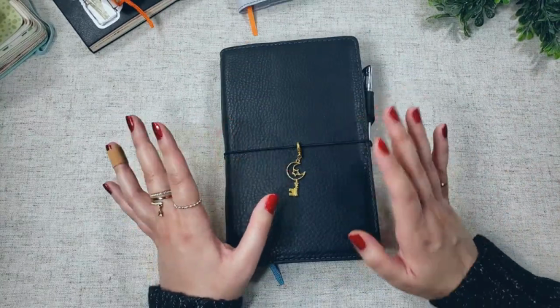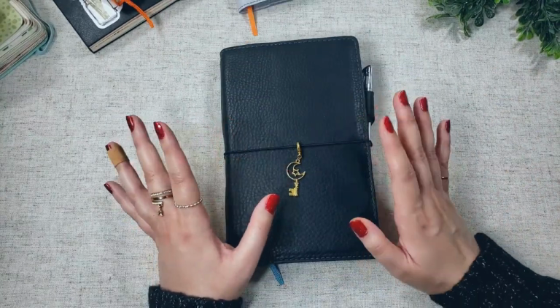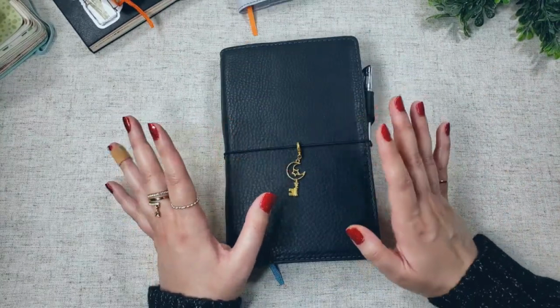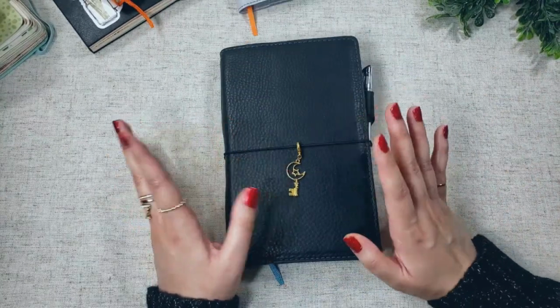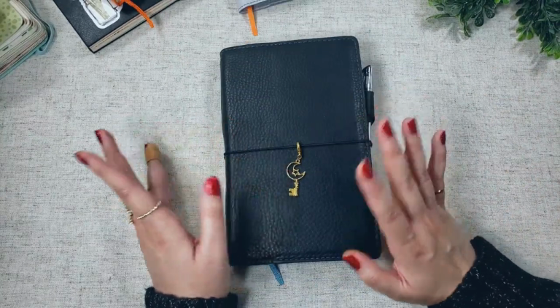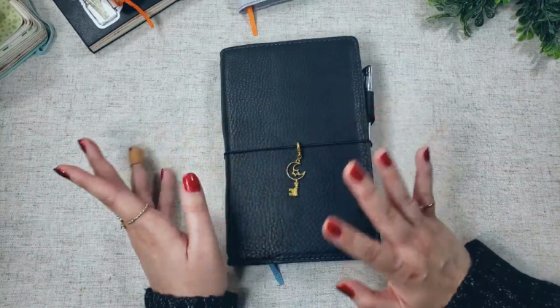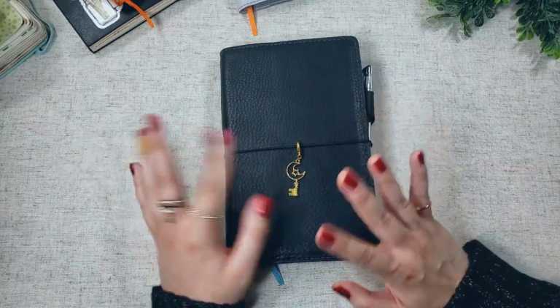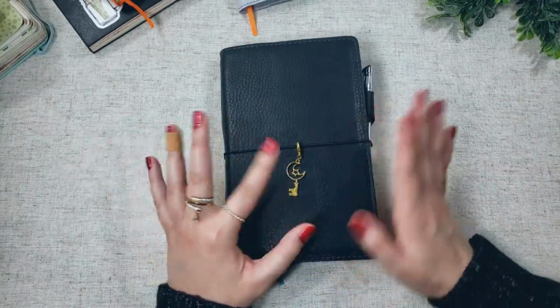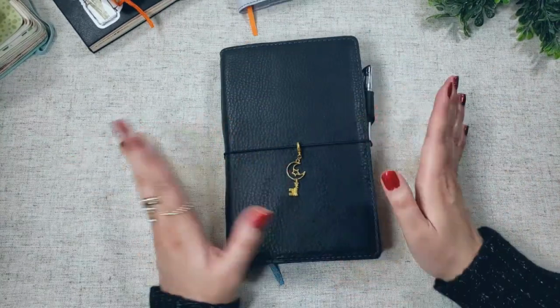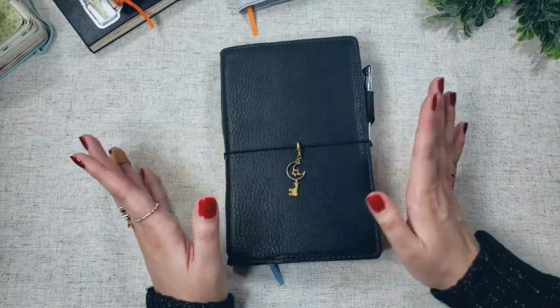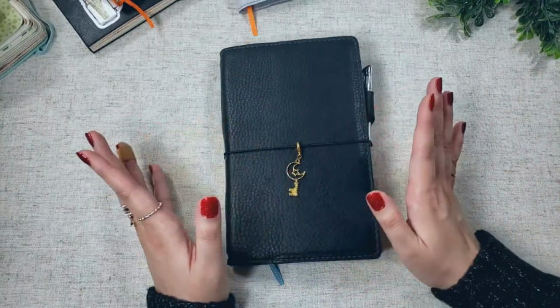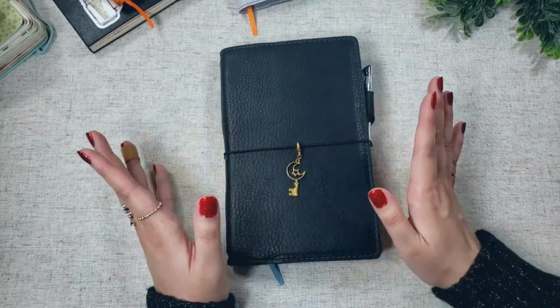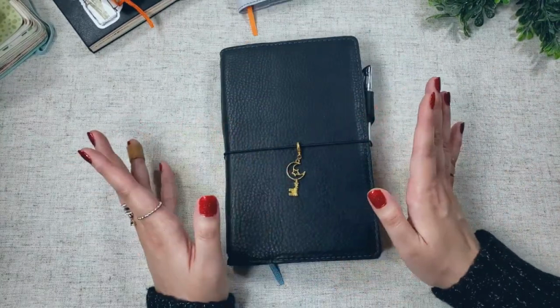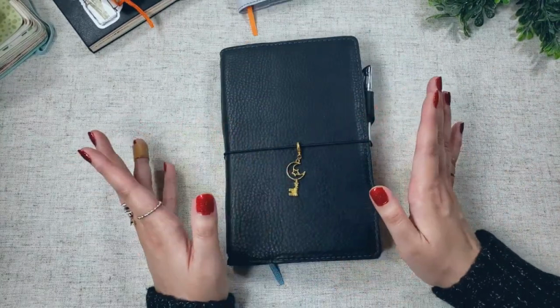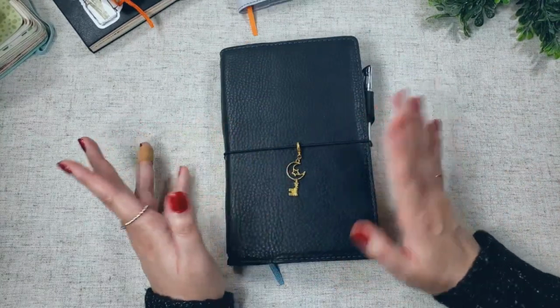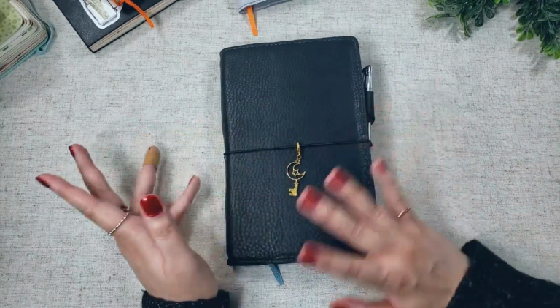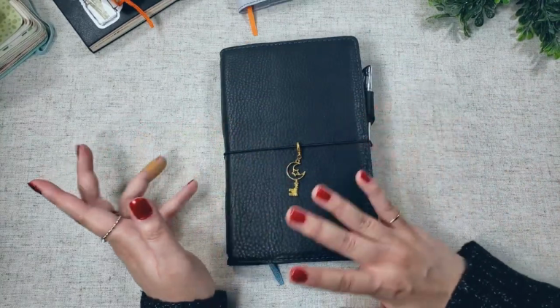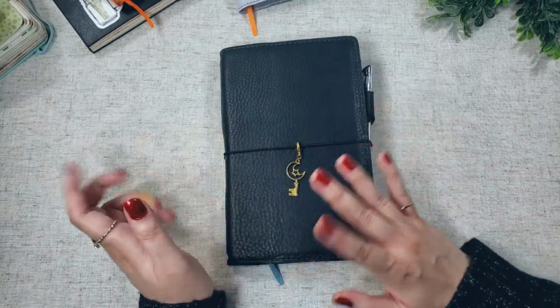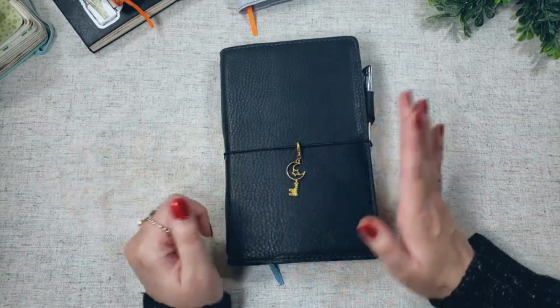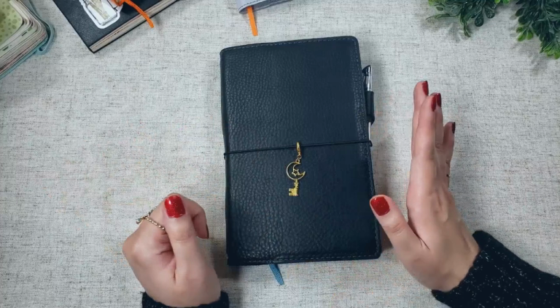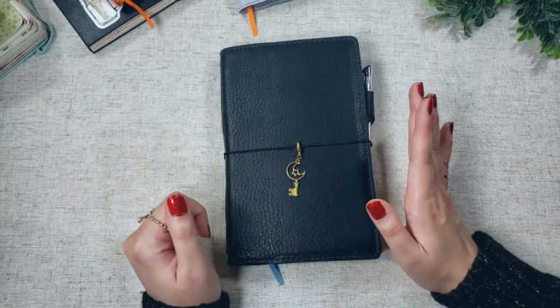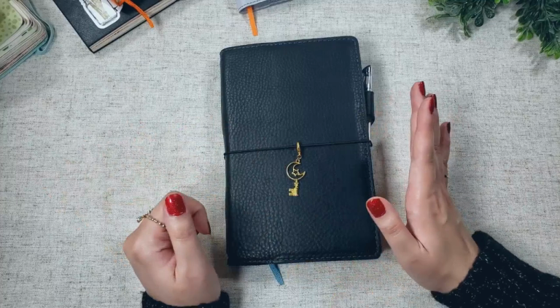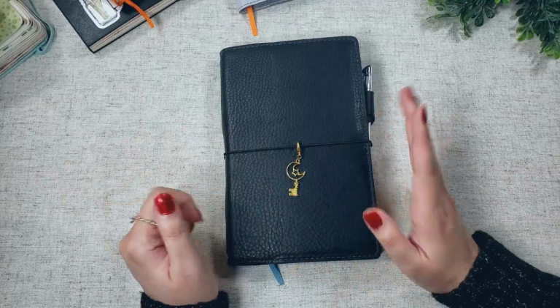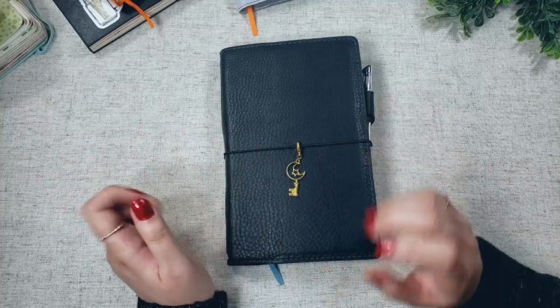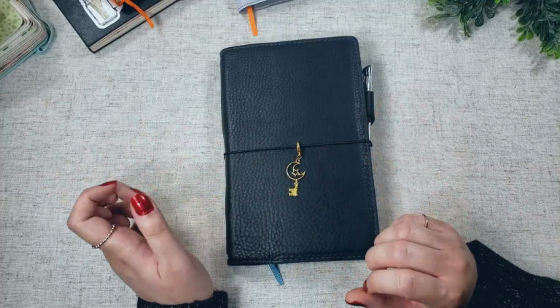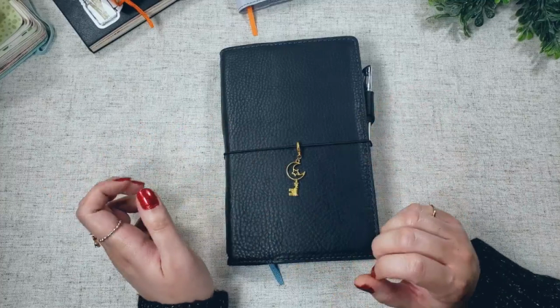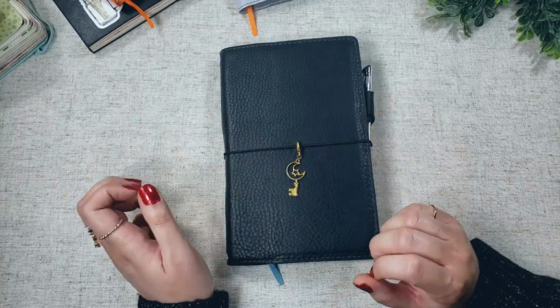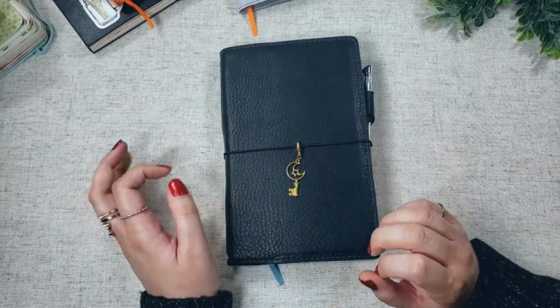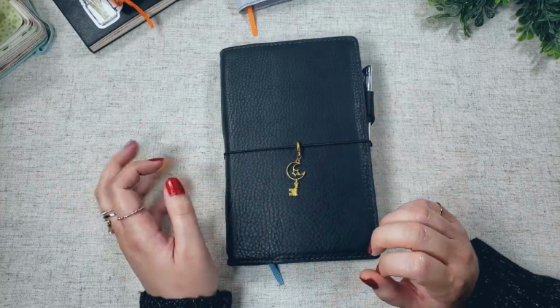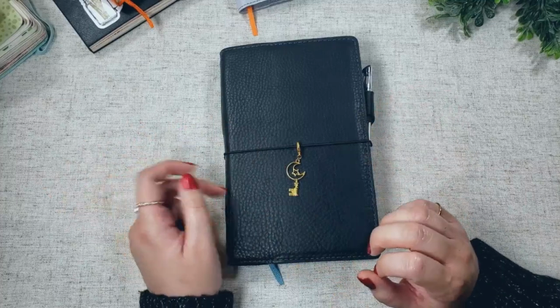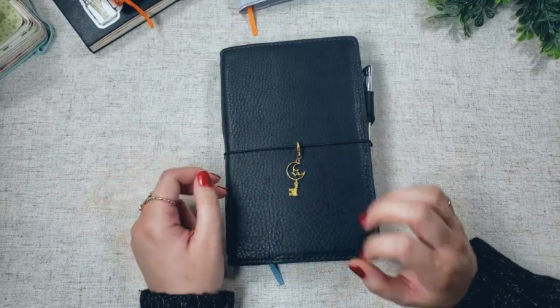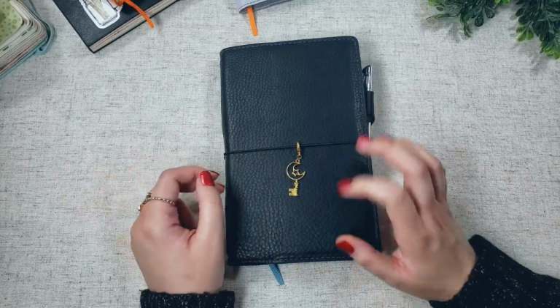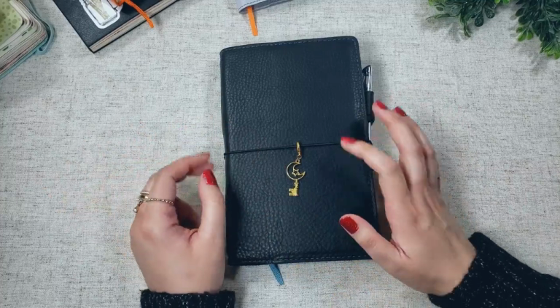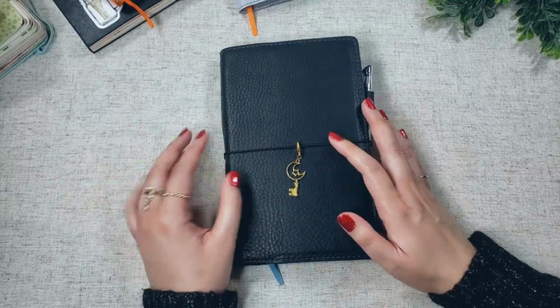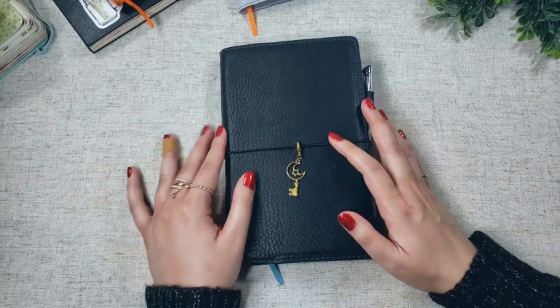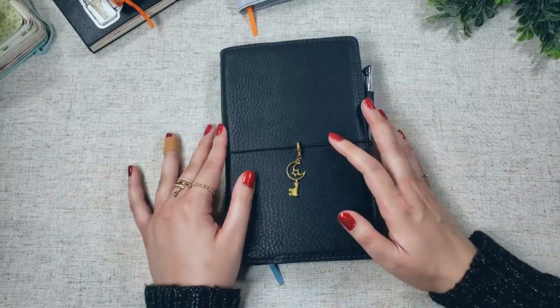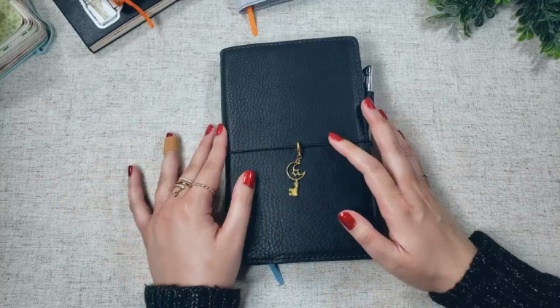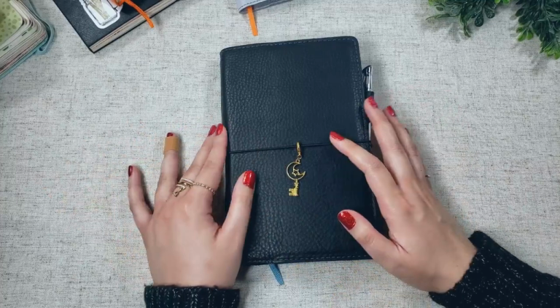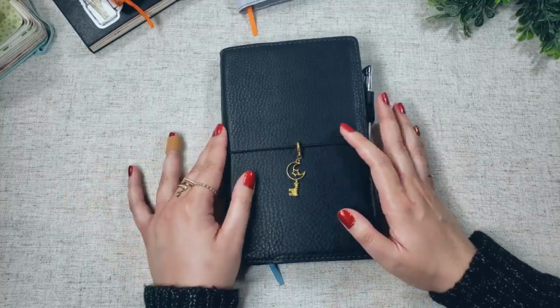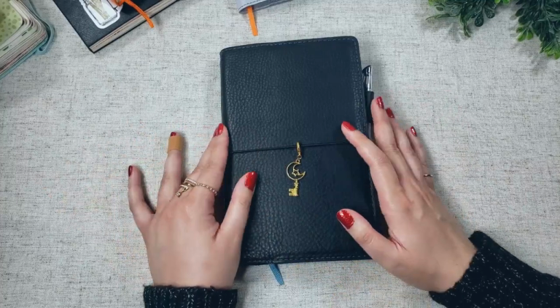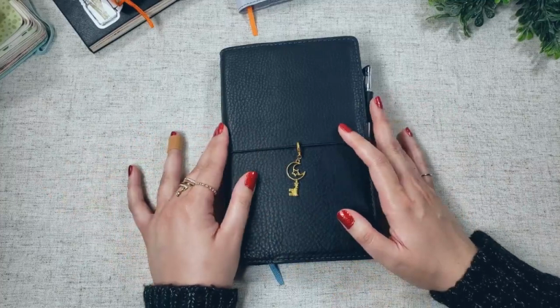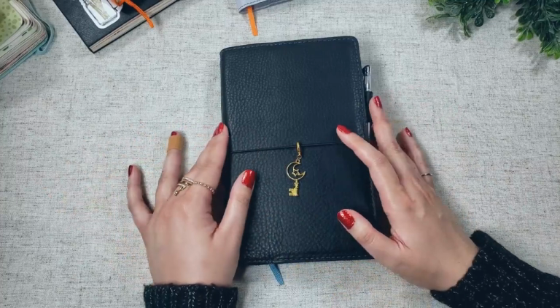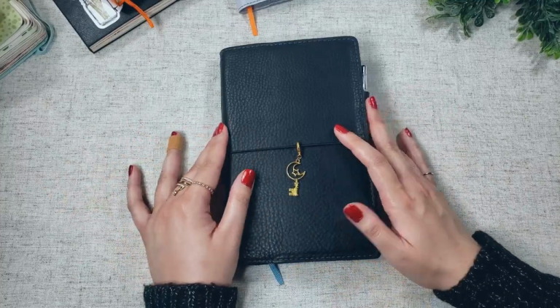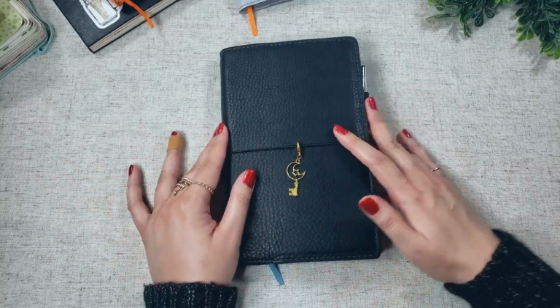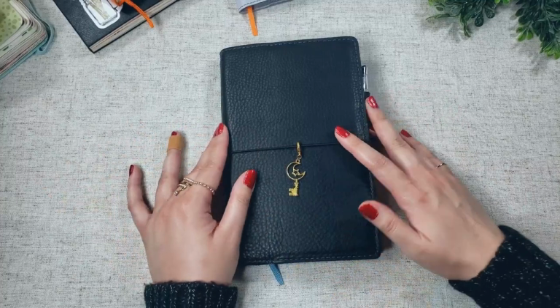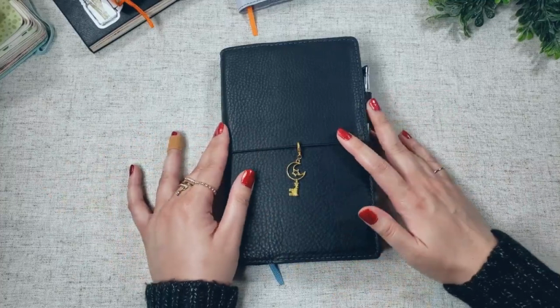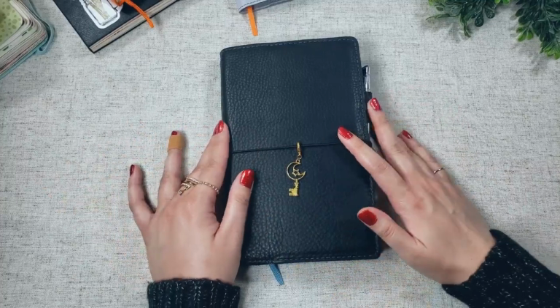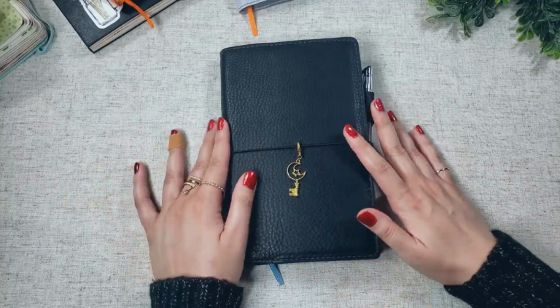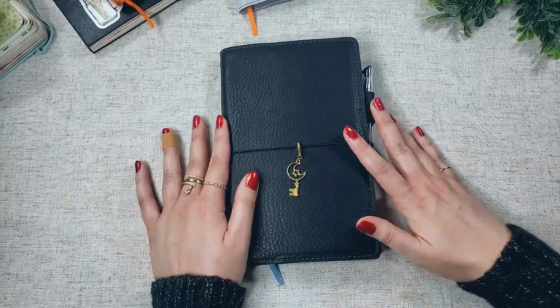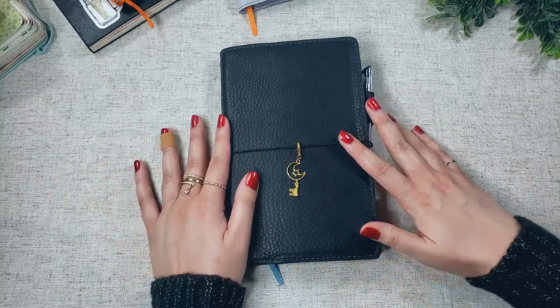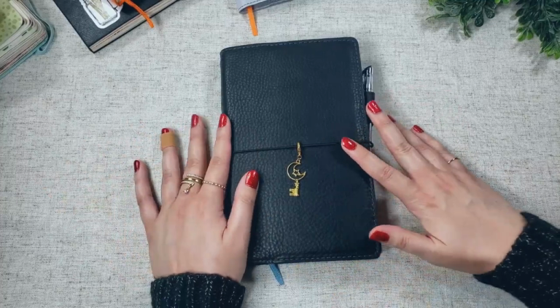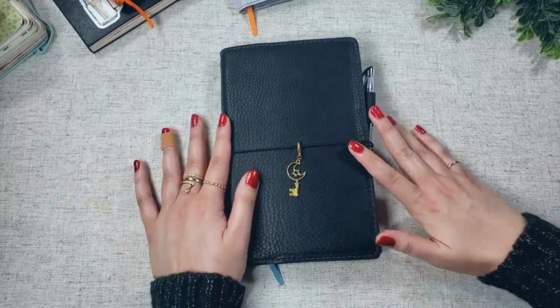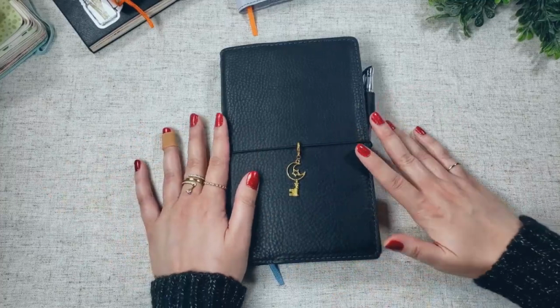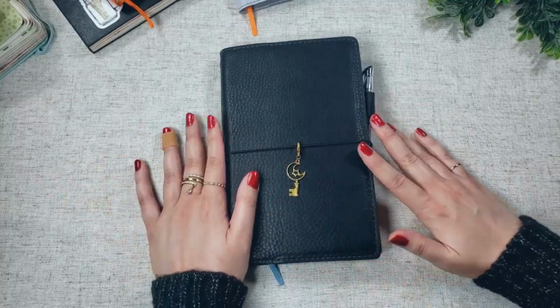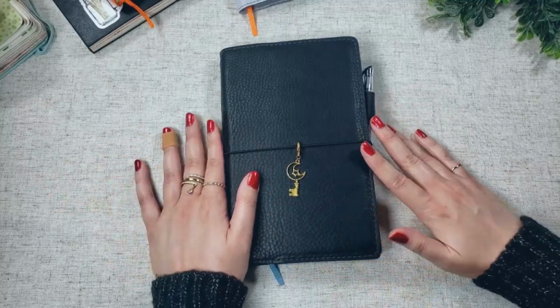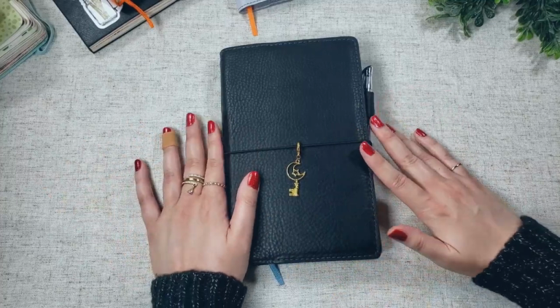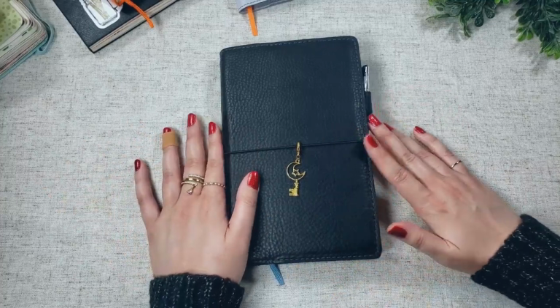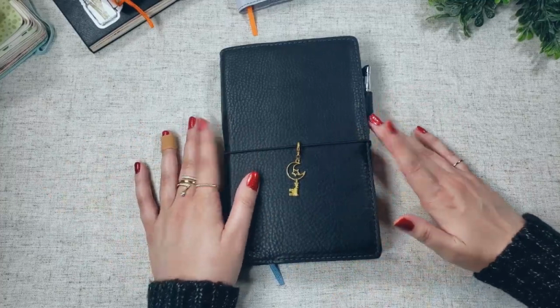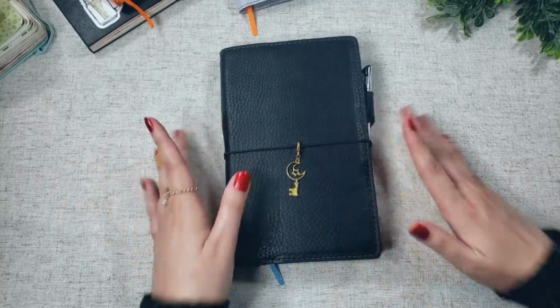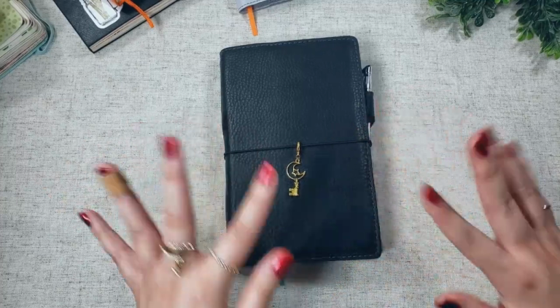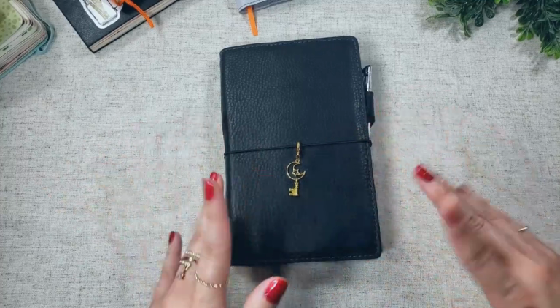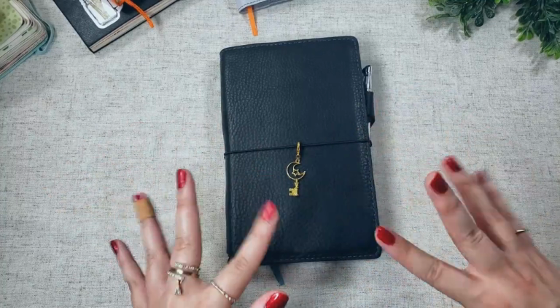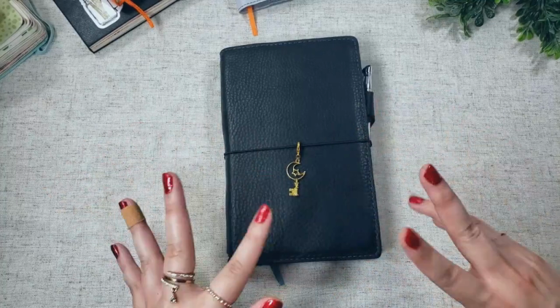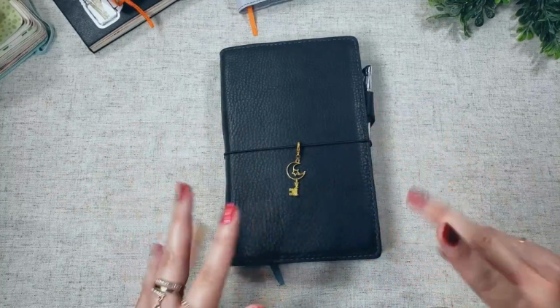And that is my 2021 initial planner setup. I hope you enjoyed this video and I hope it gave you some ideas. Thank you so much for watching. This is Baoba Notes, and I will see you next time. Bye!